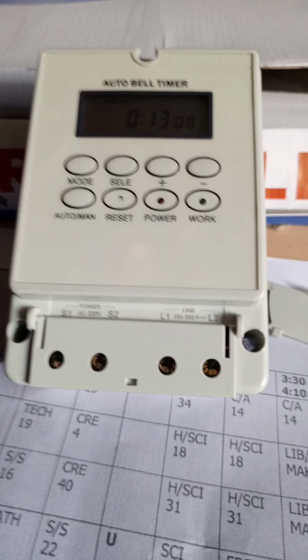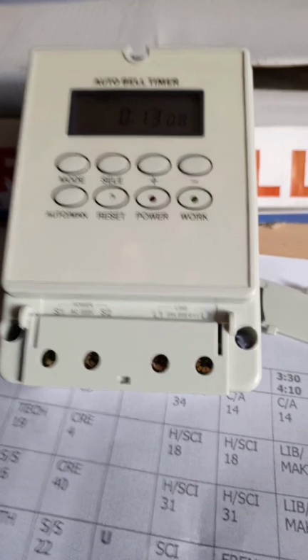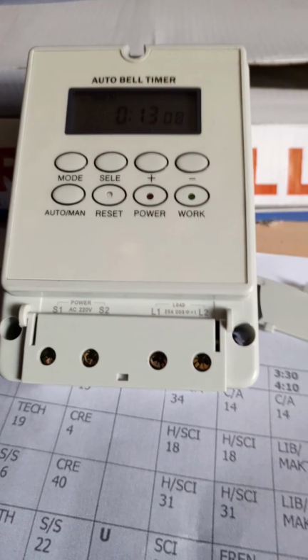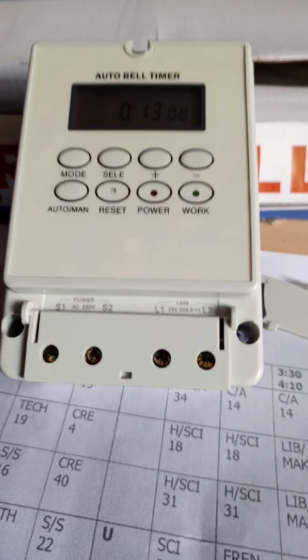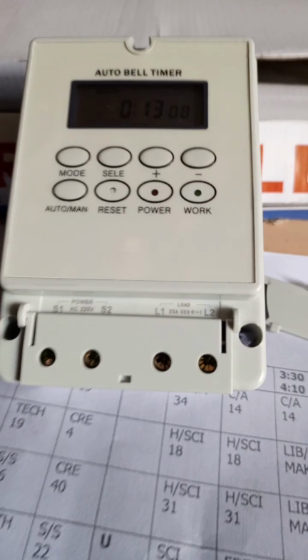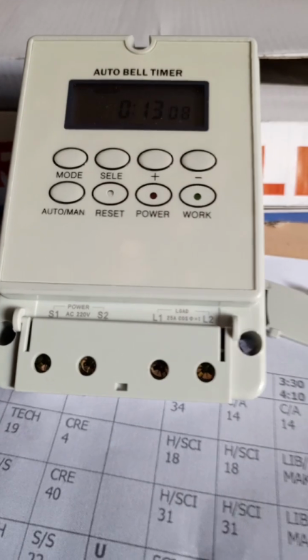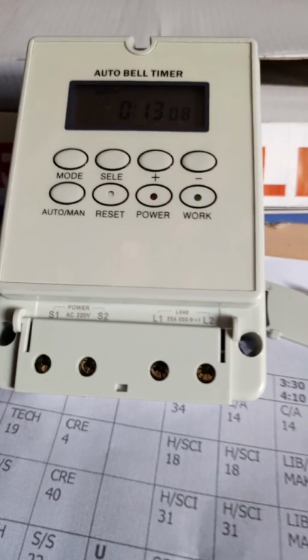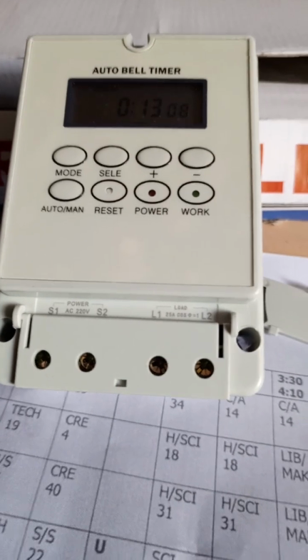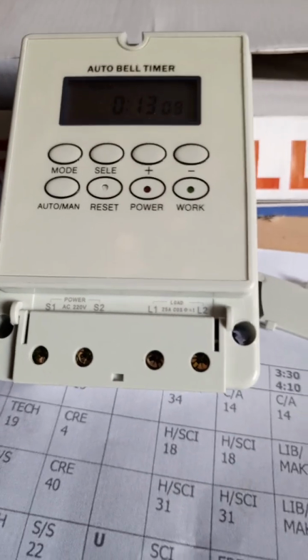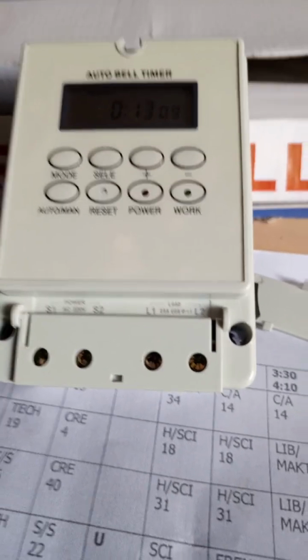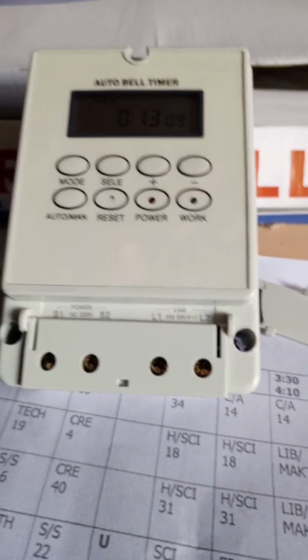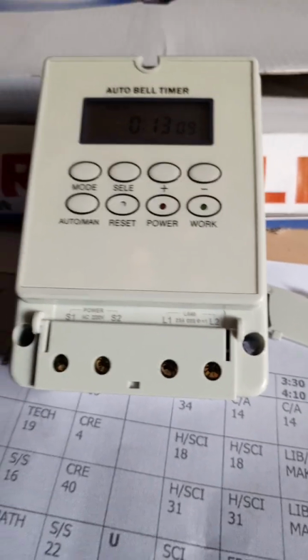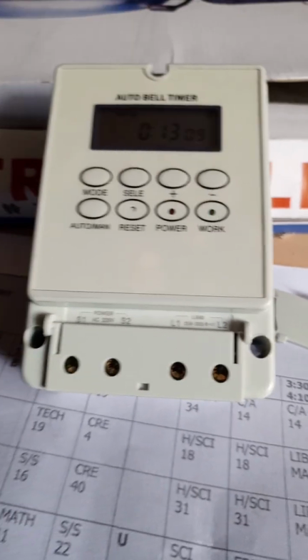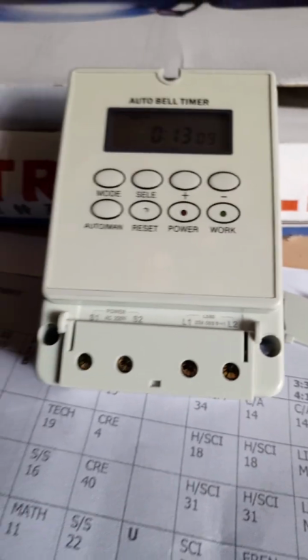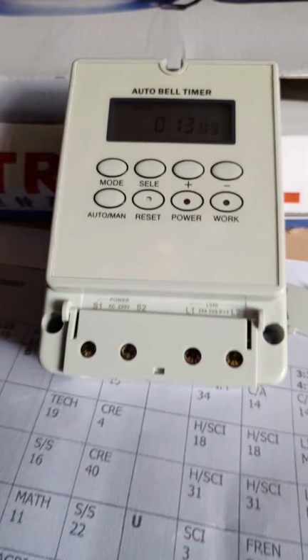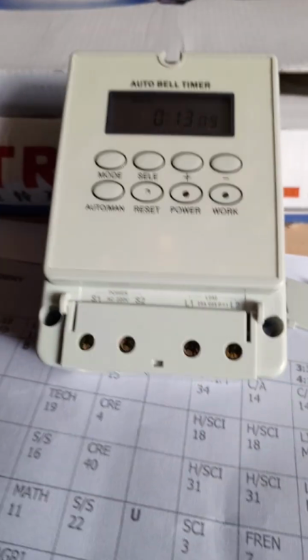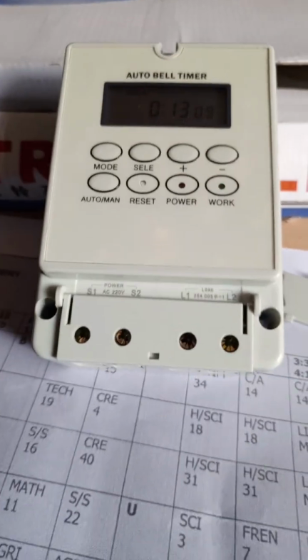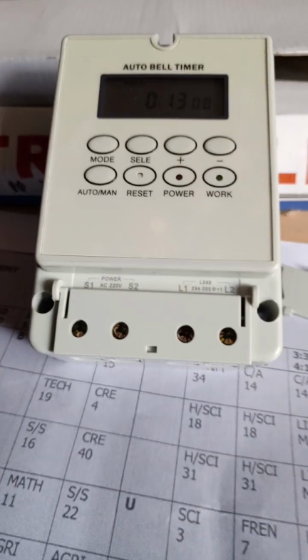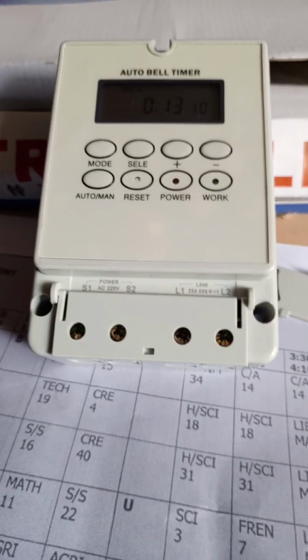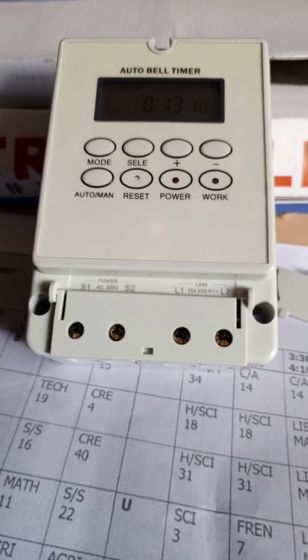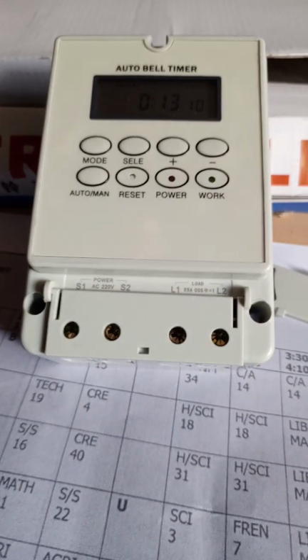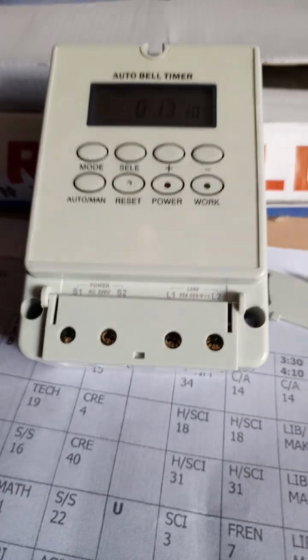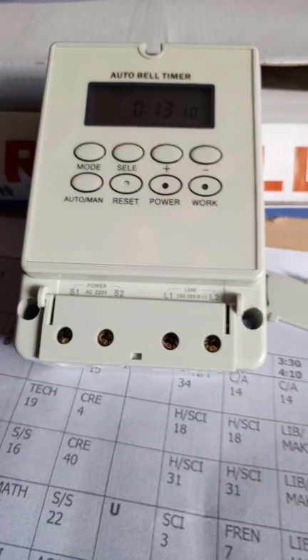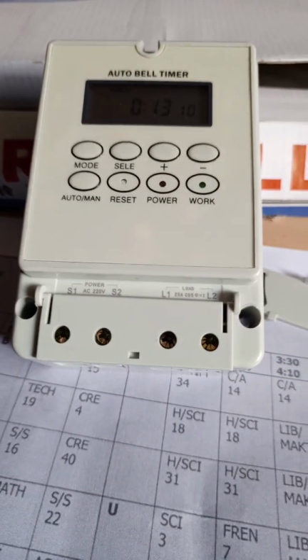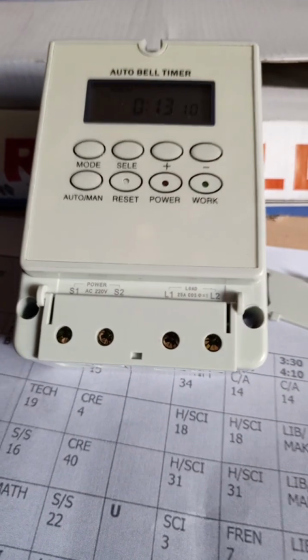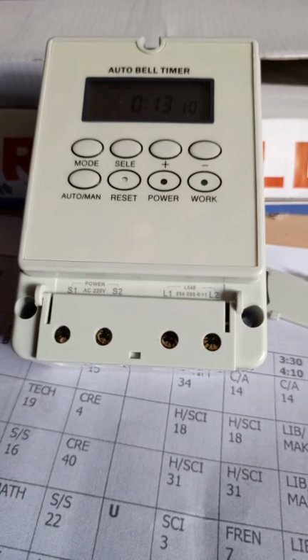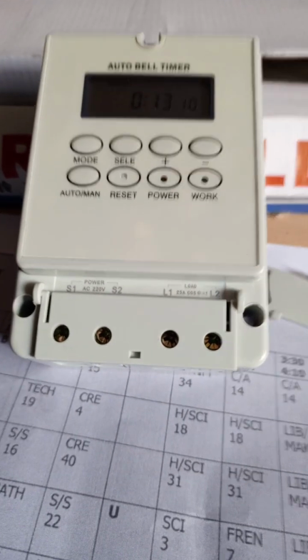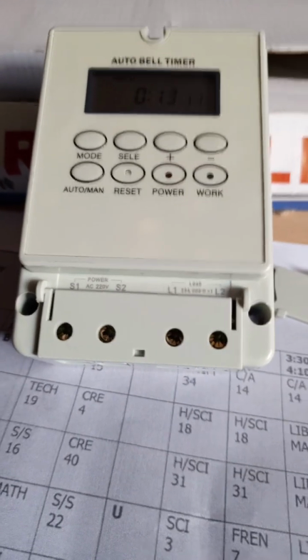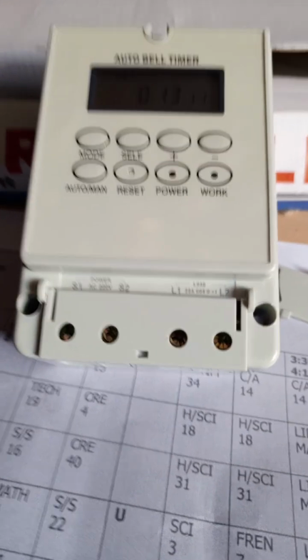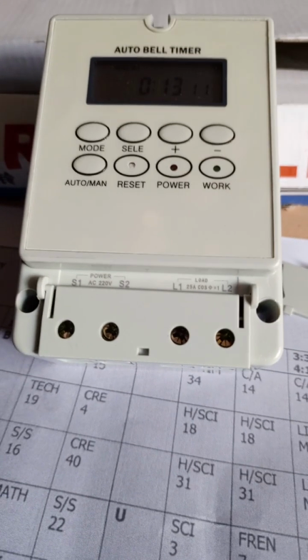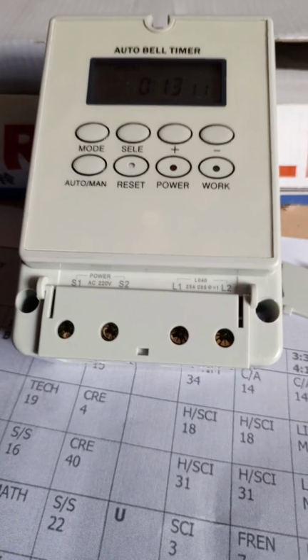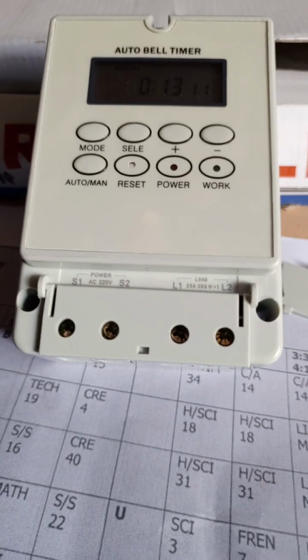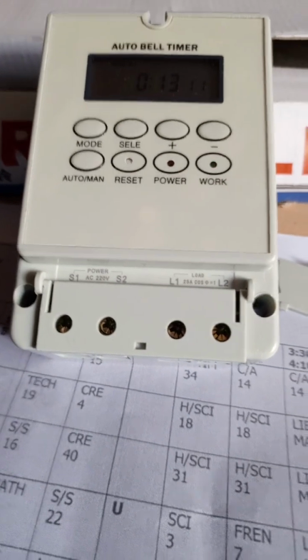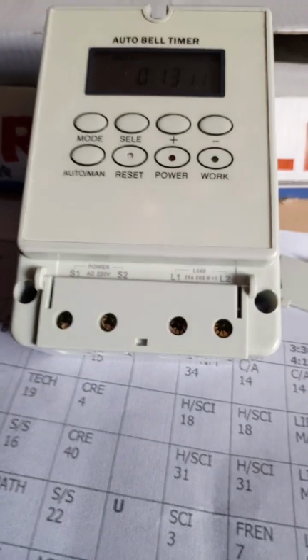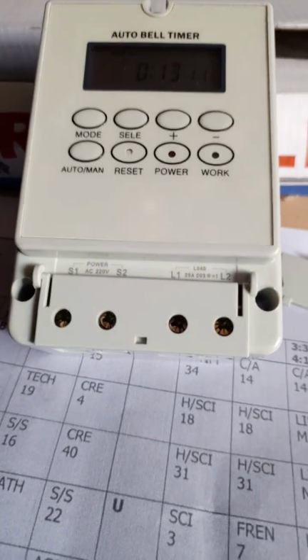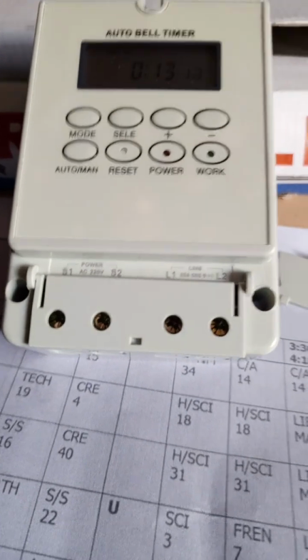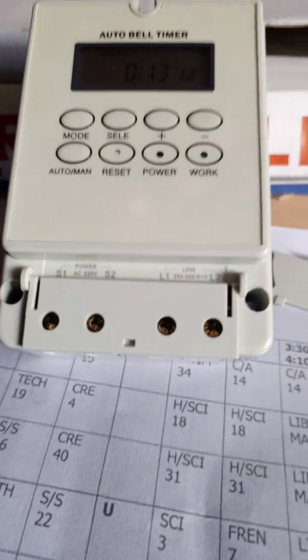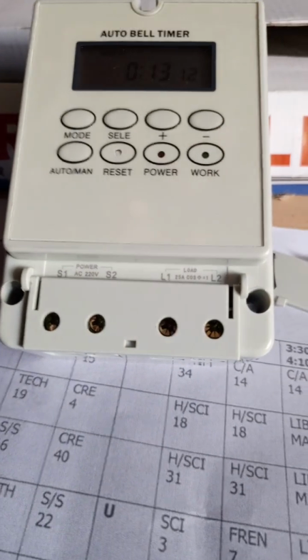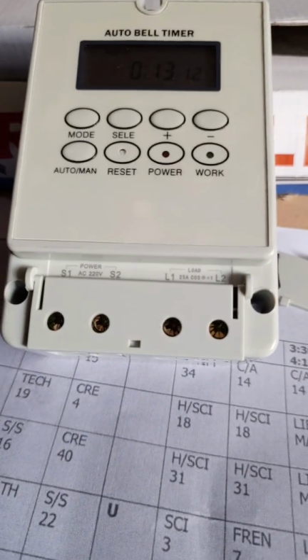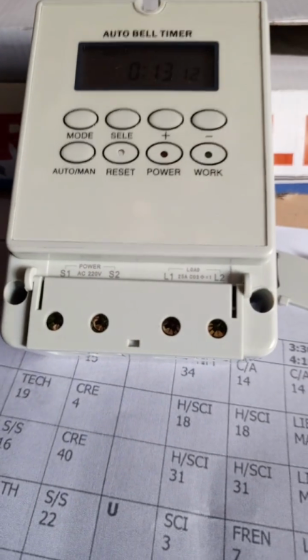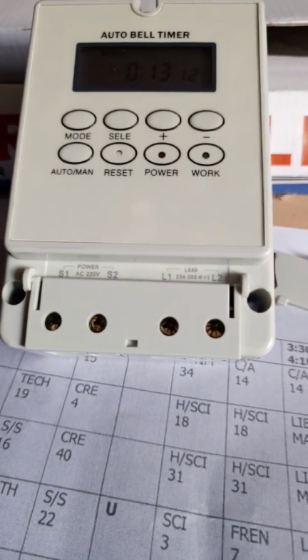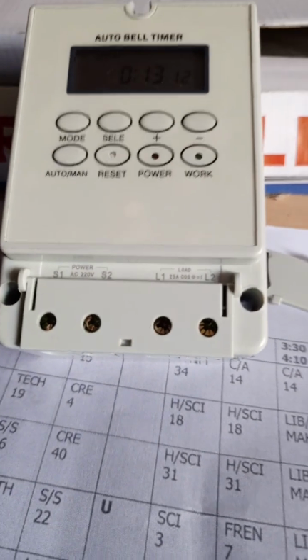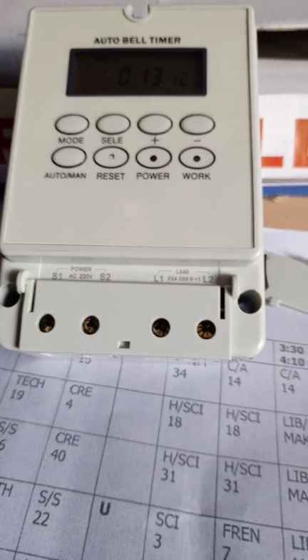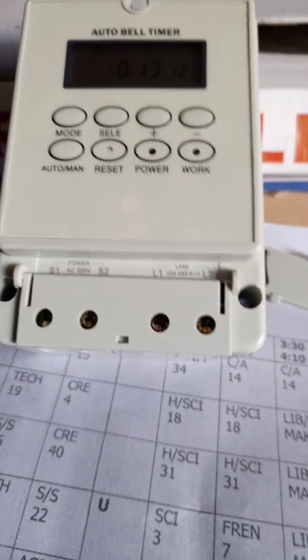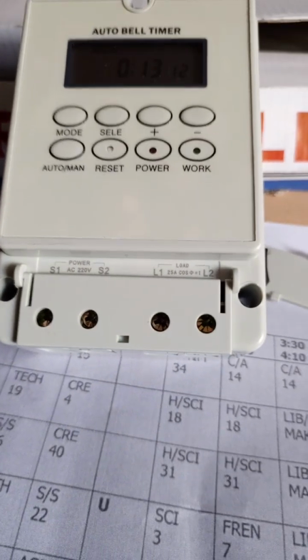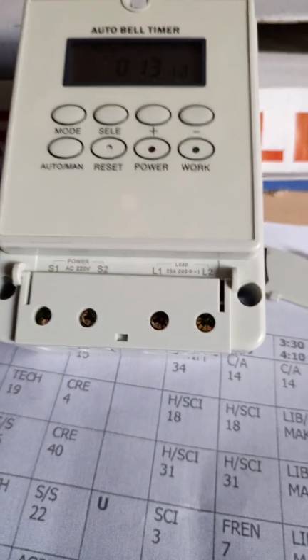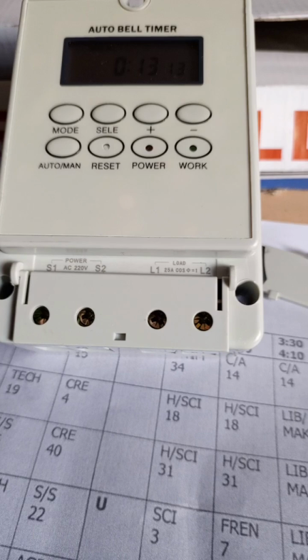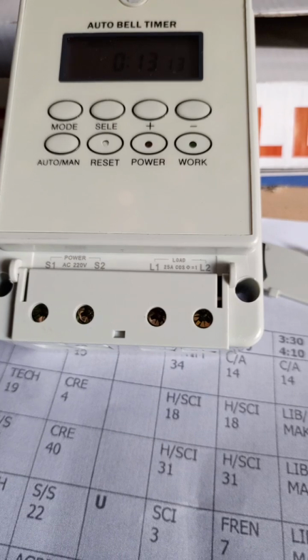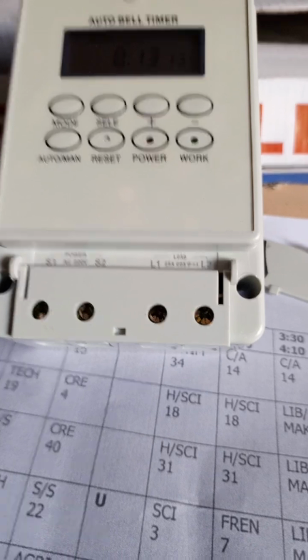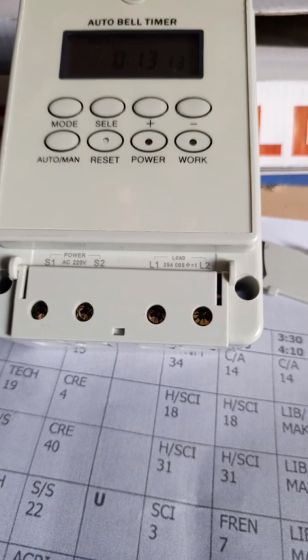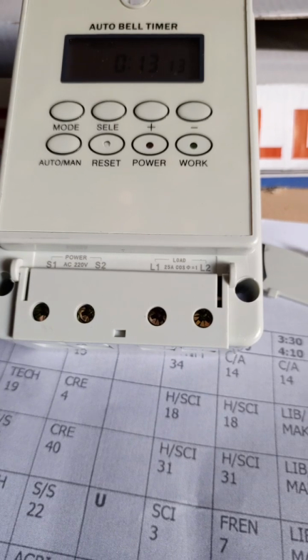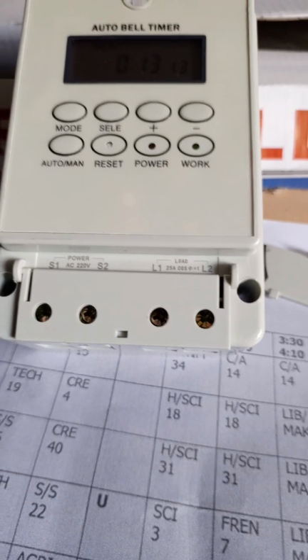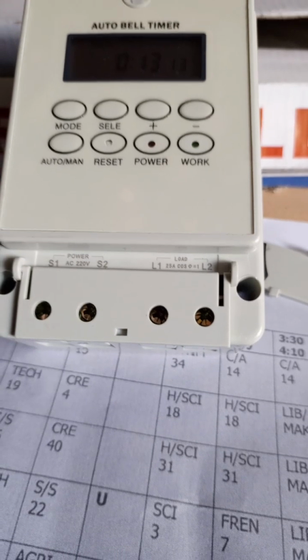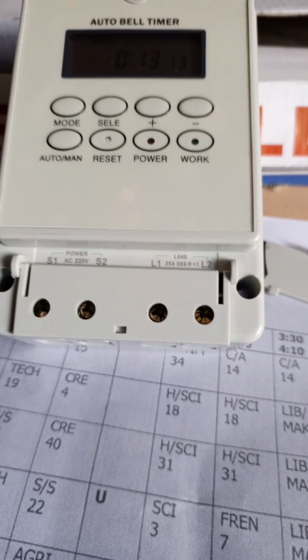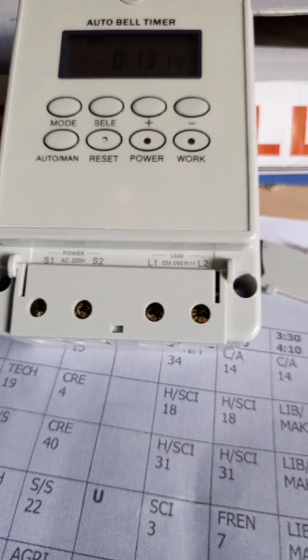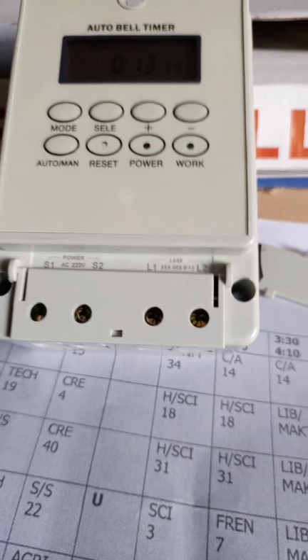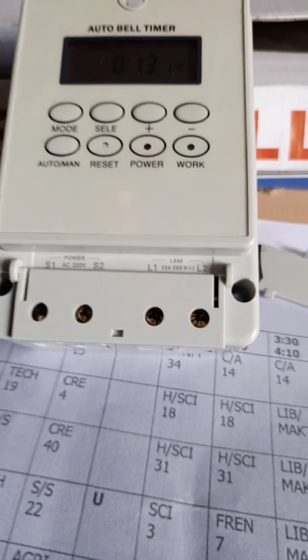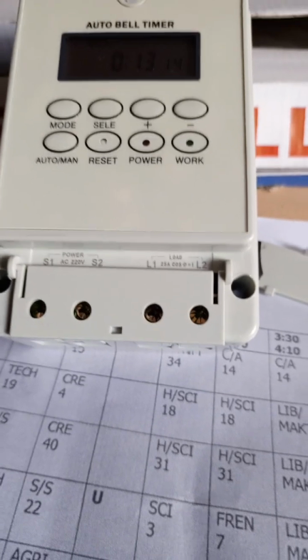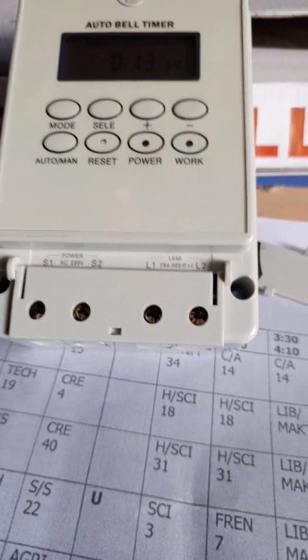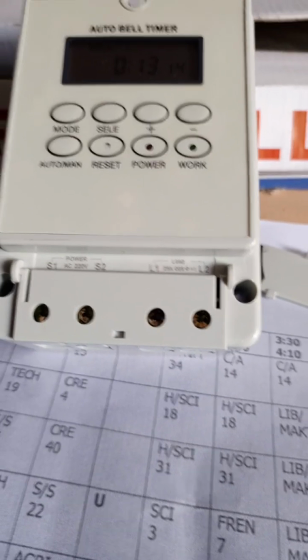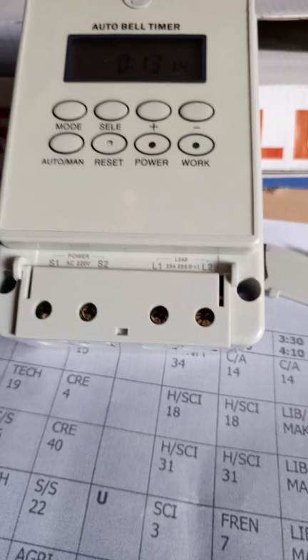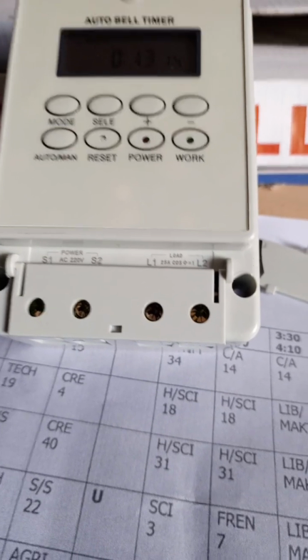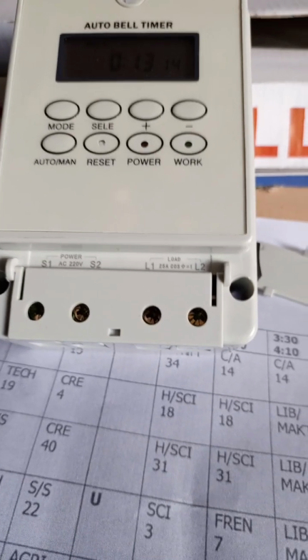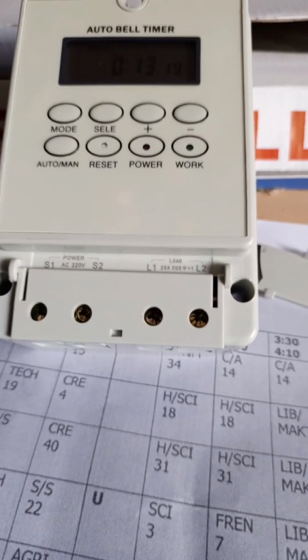Hello, today I will take you through how to schedule your timetable on the outer belt timer.